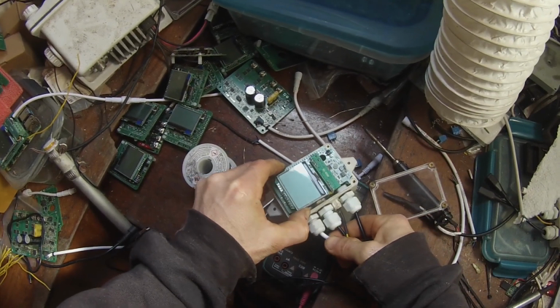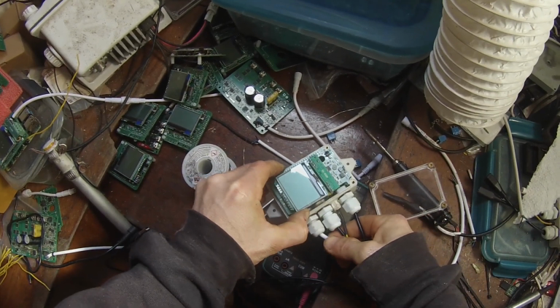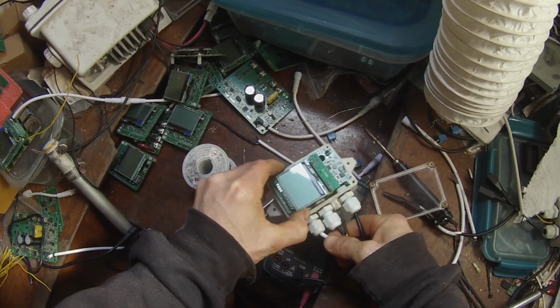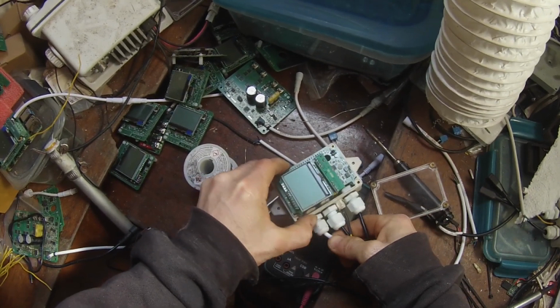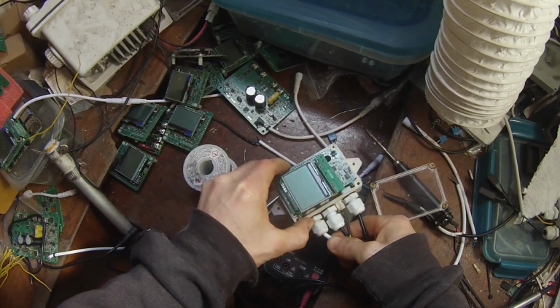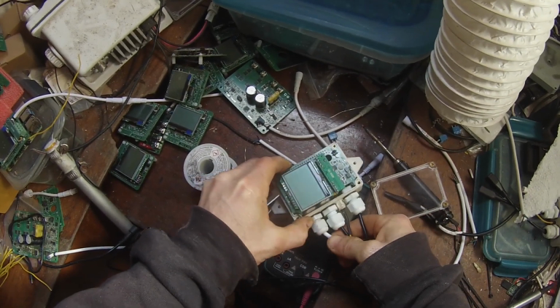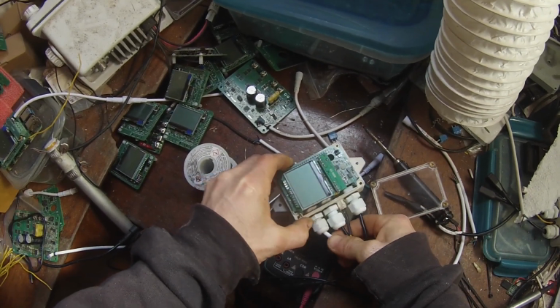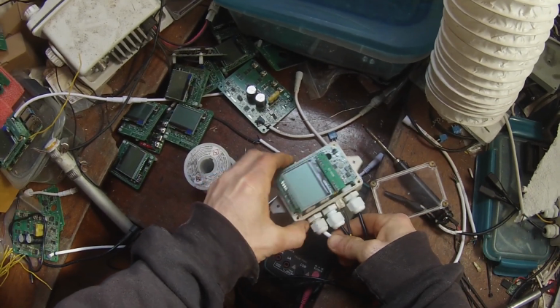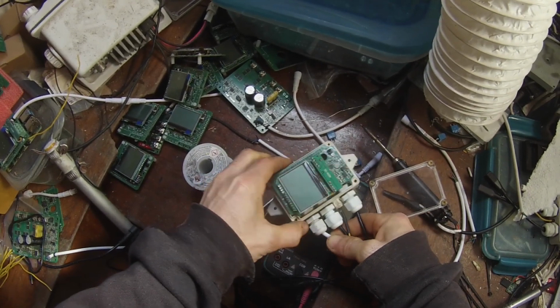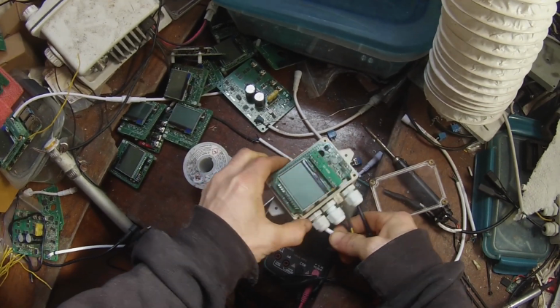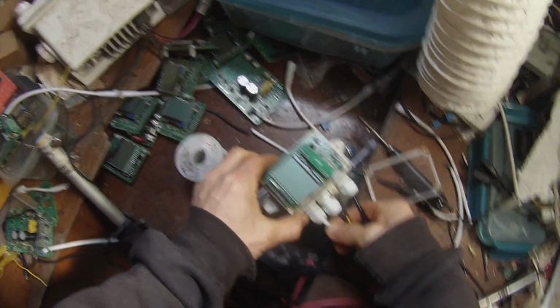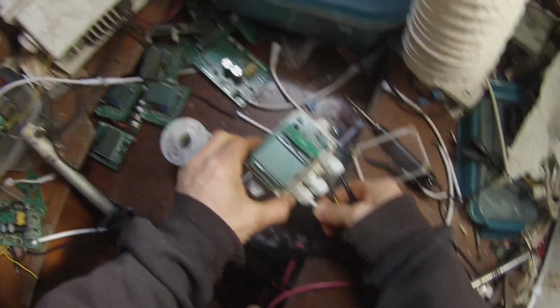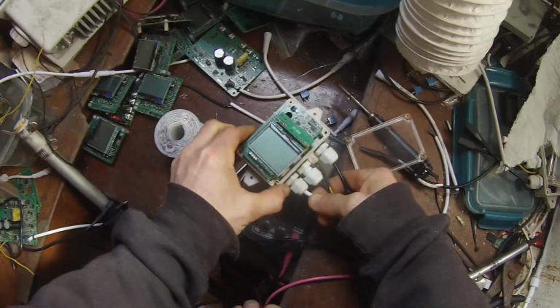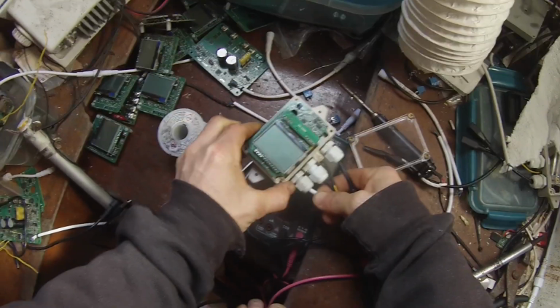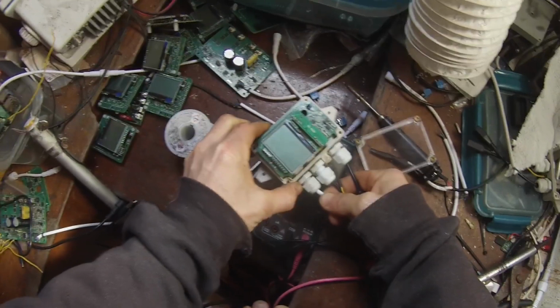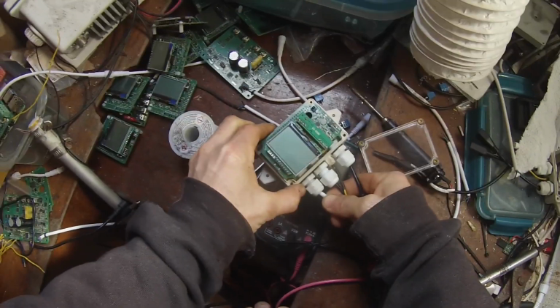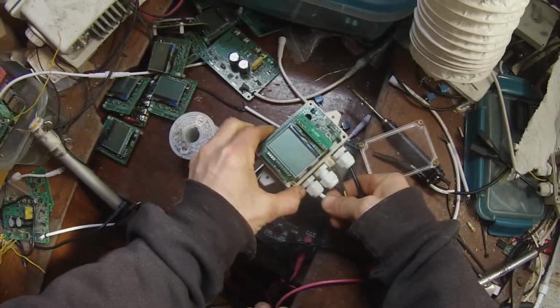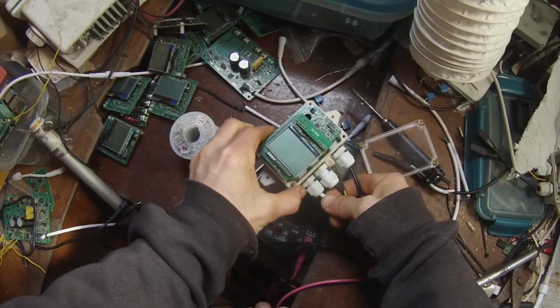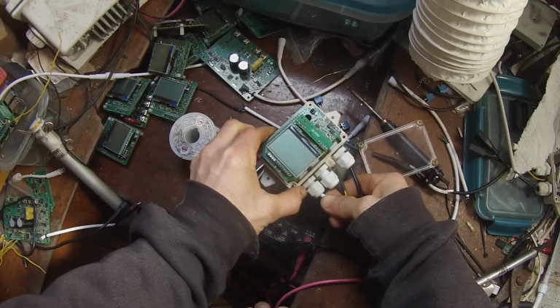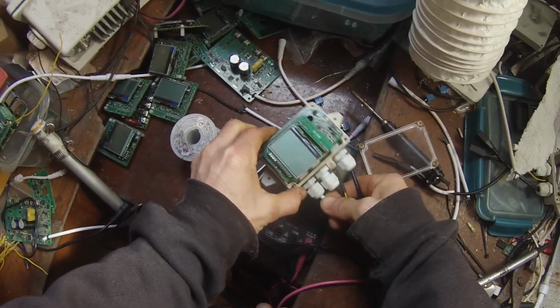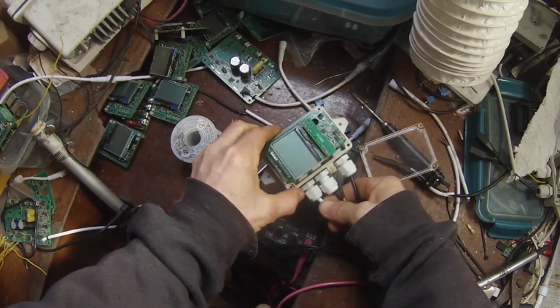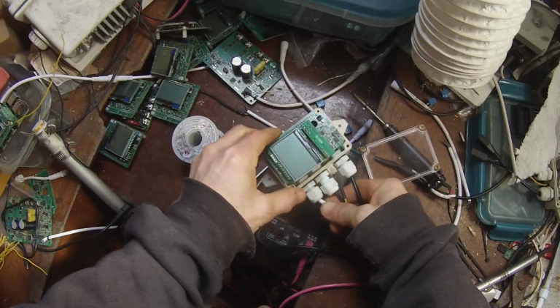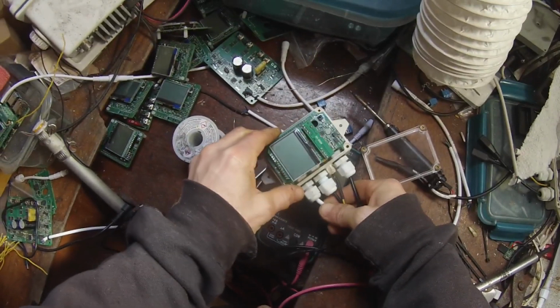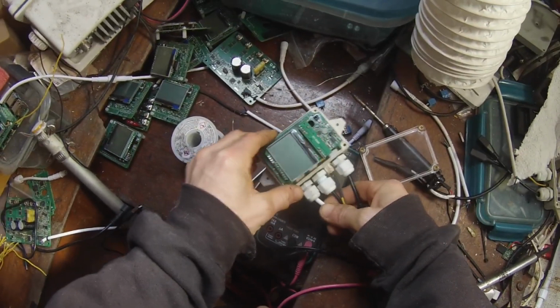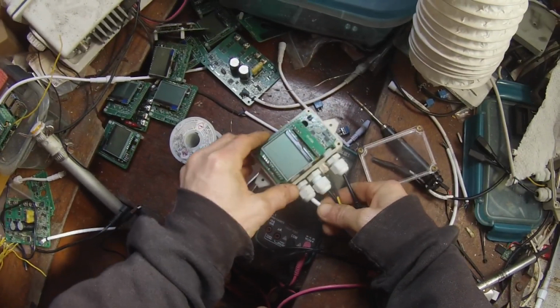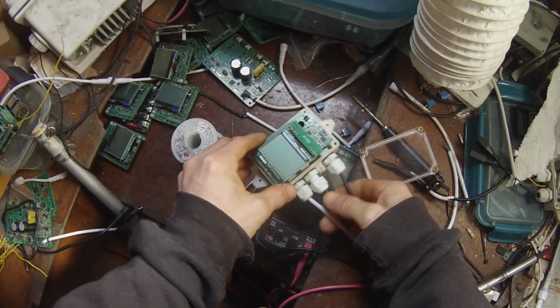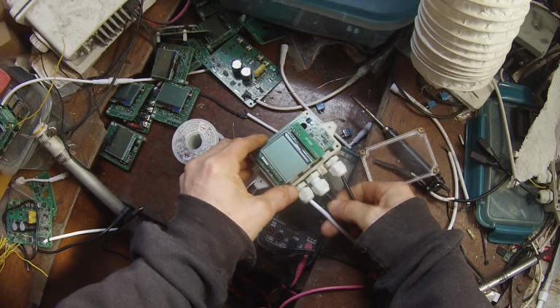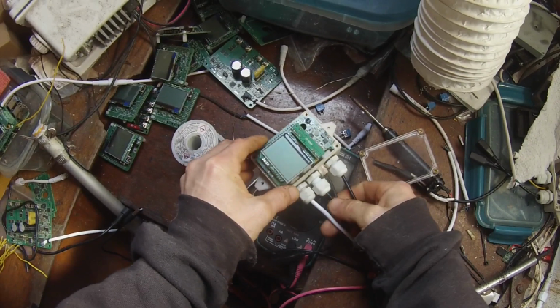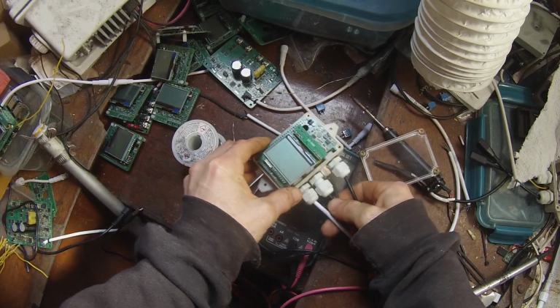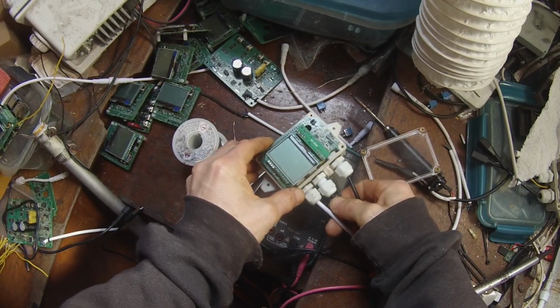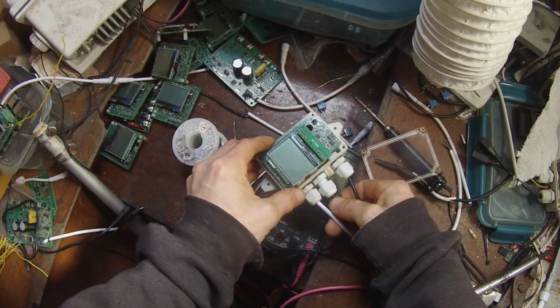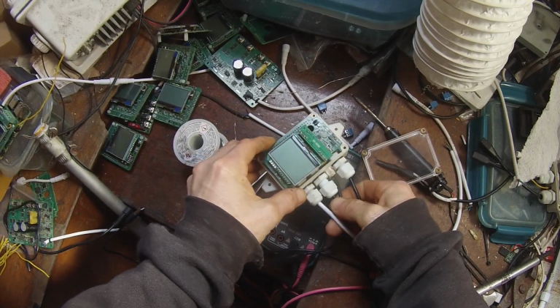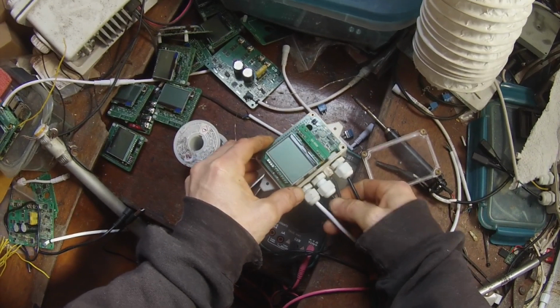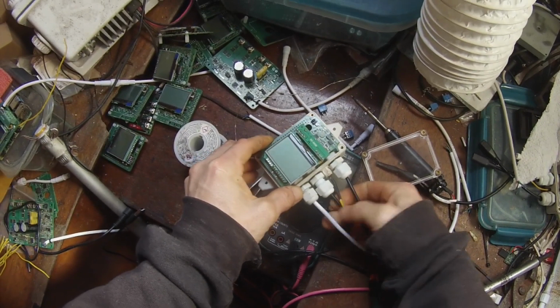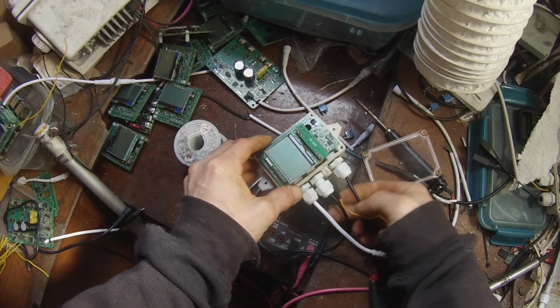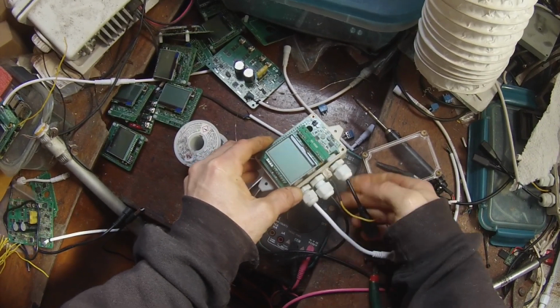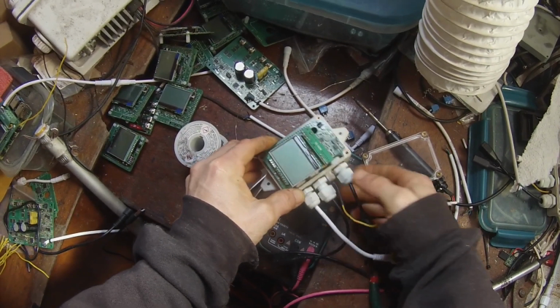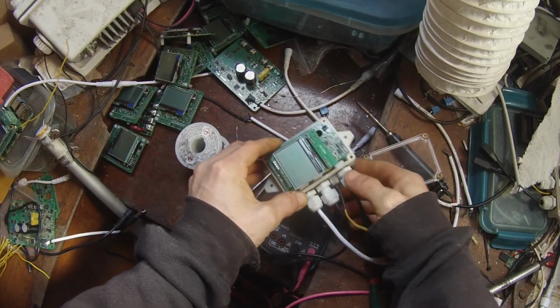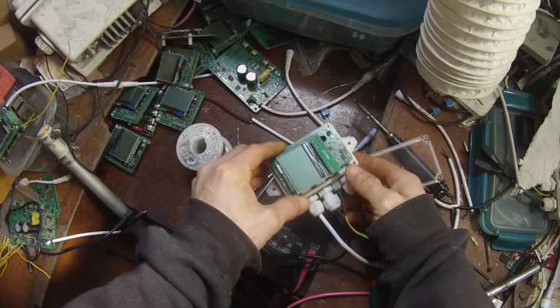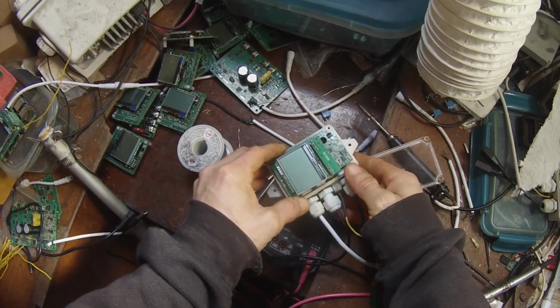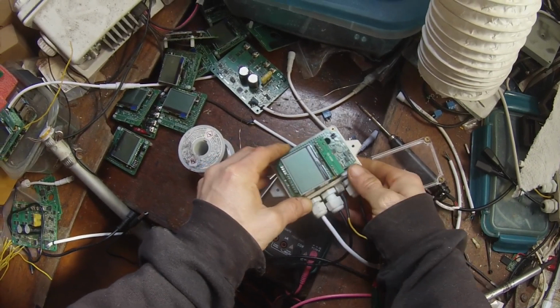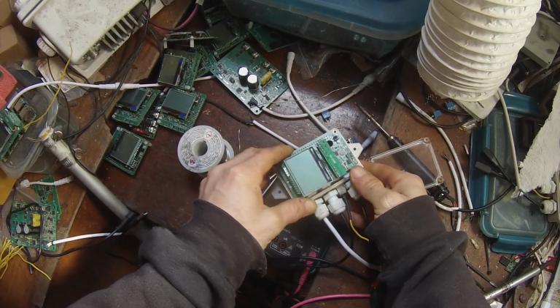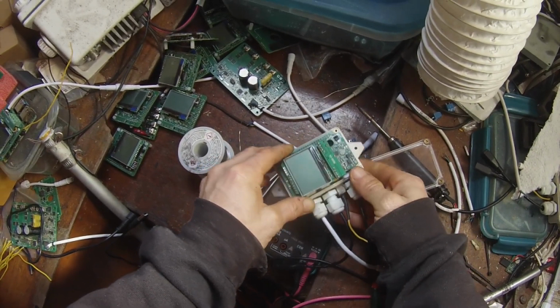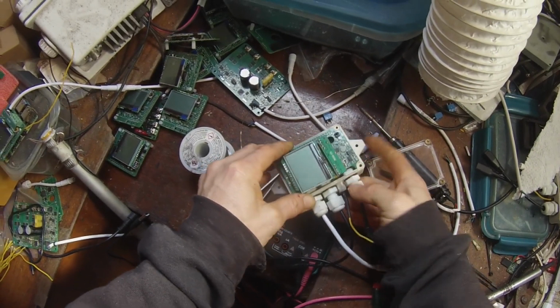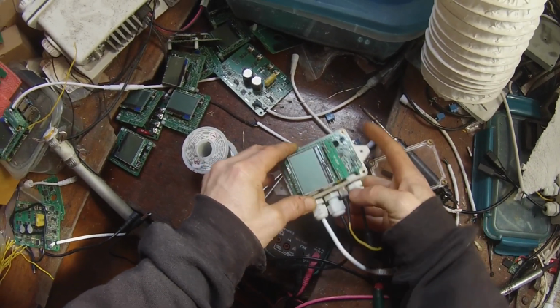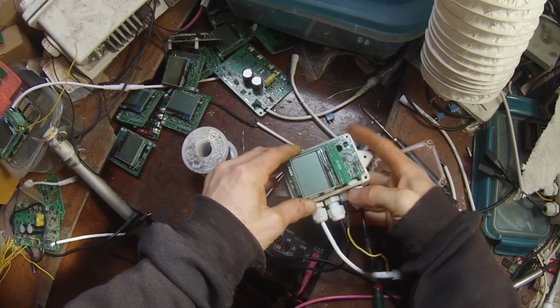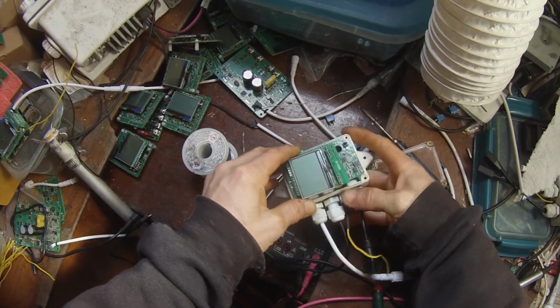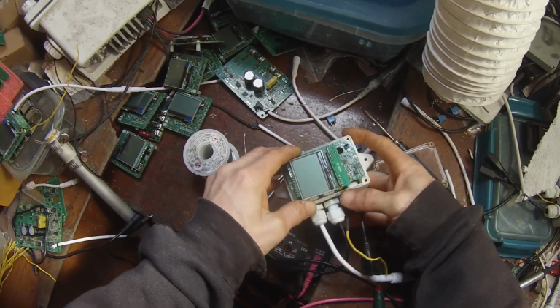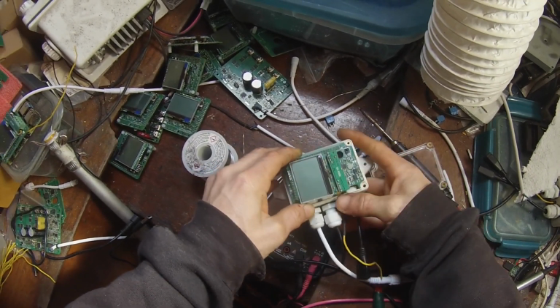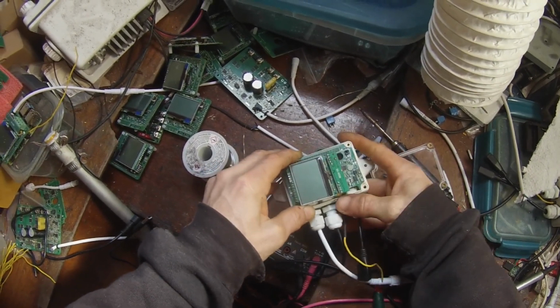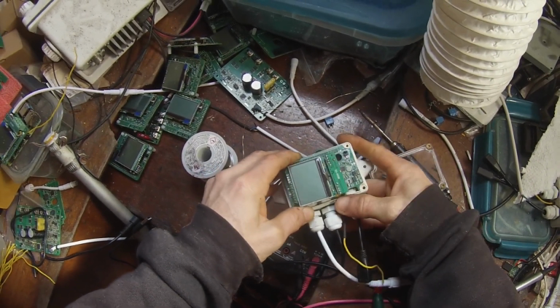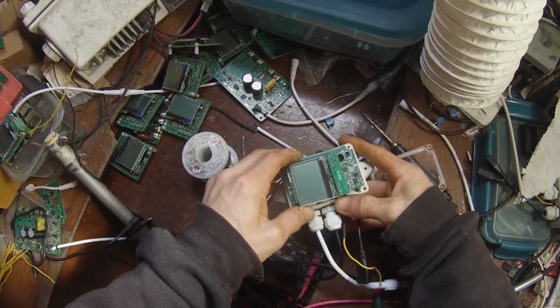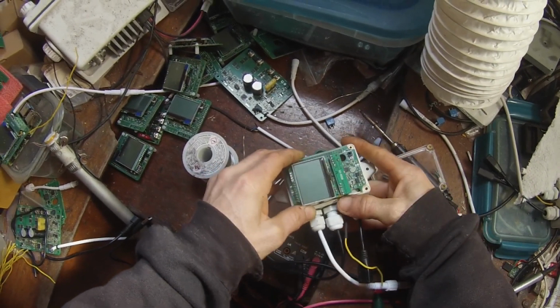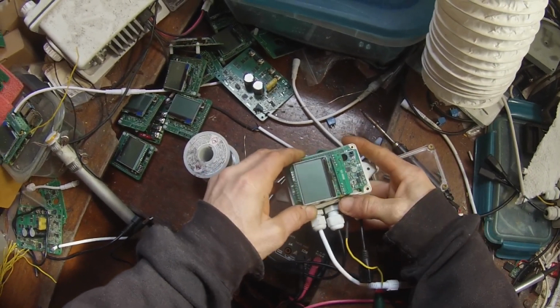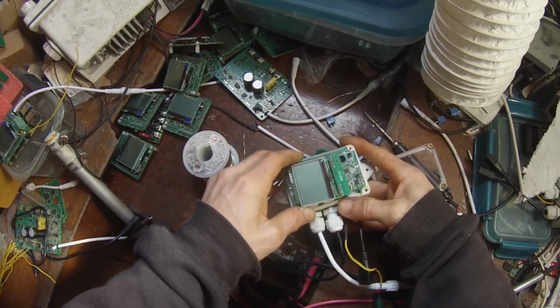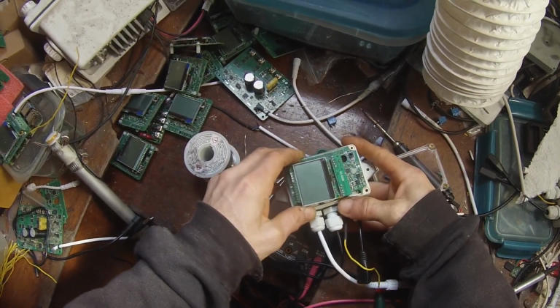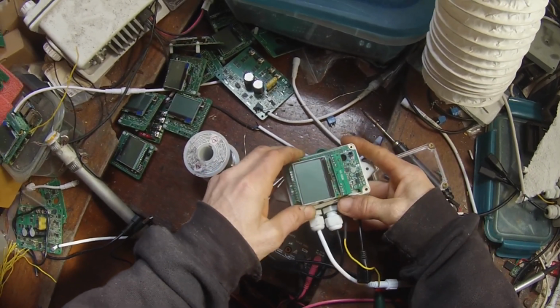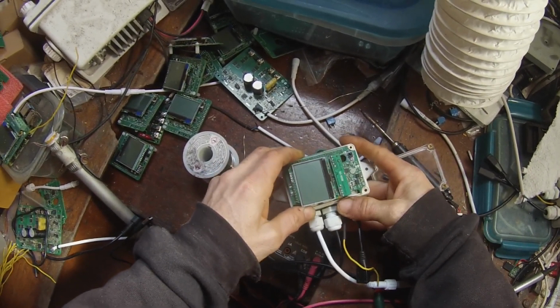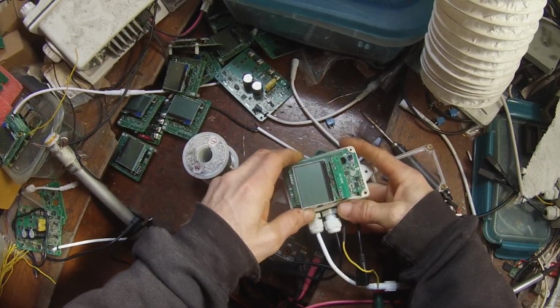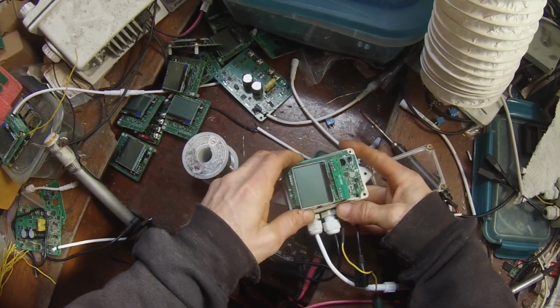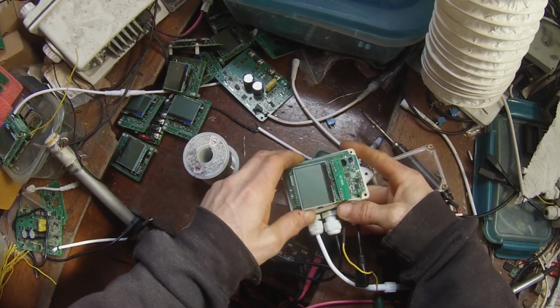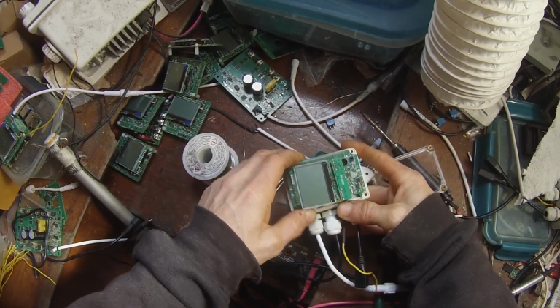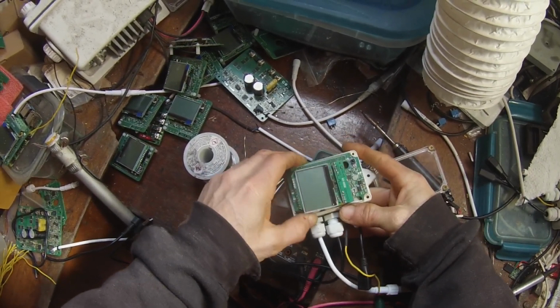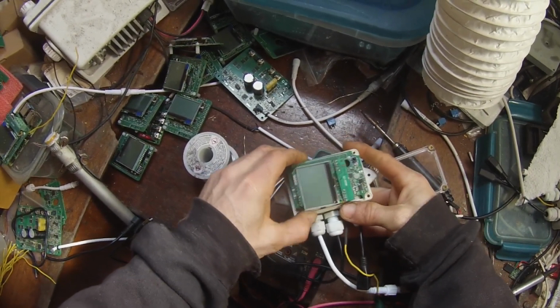Once the SD card is removed, it can be inserted into a computer to replace the image.